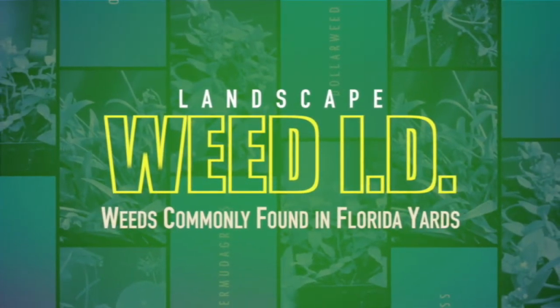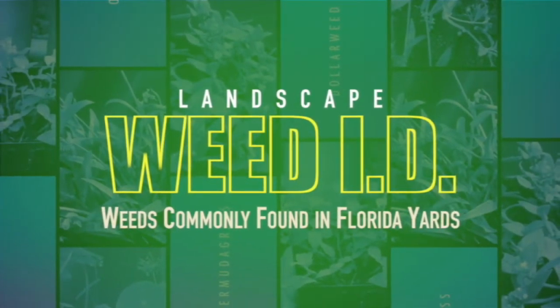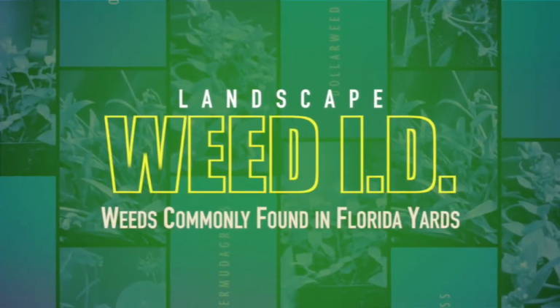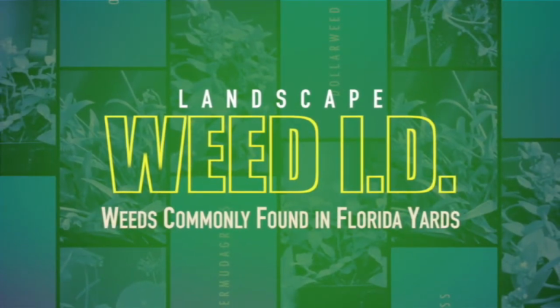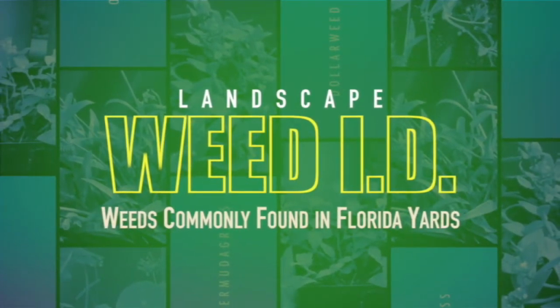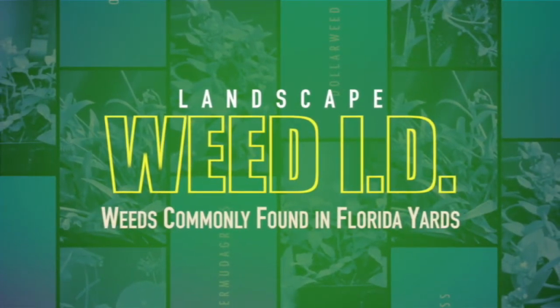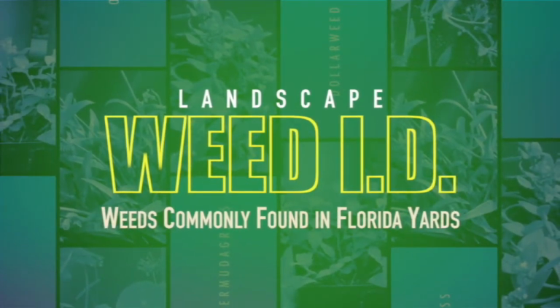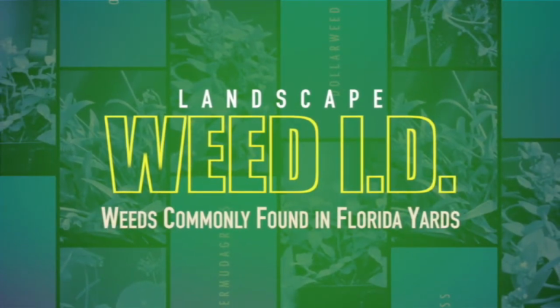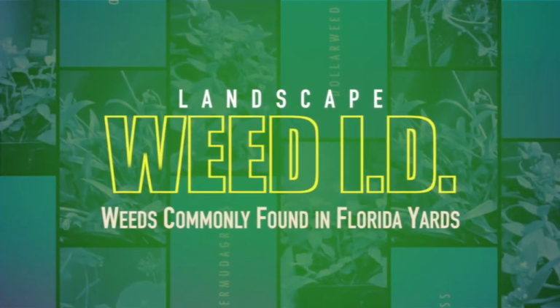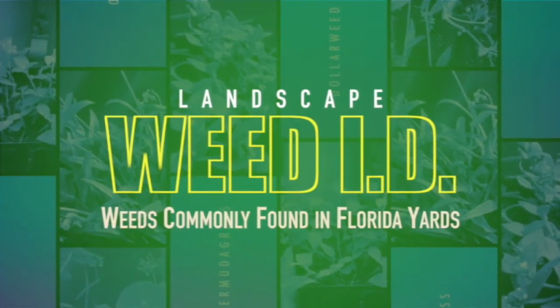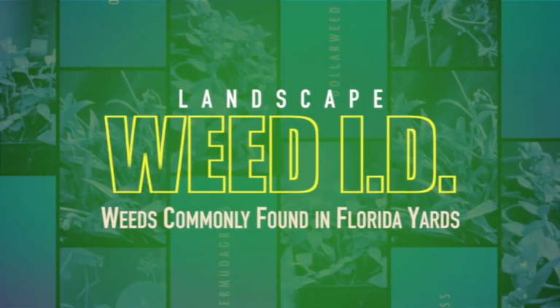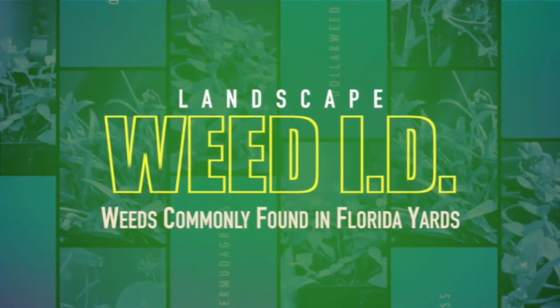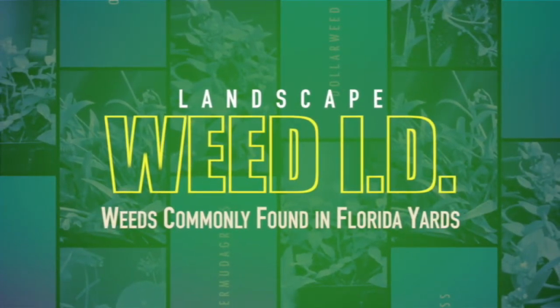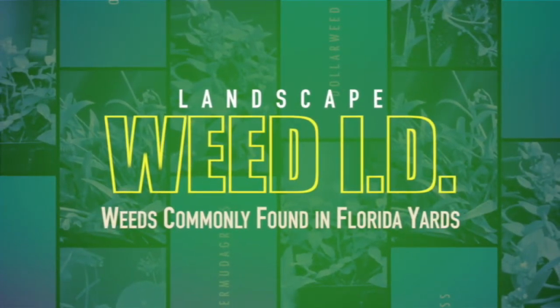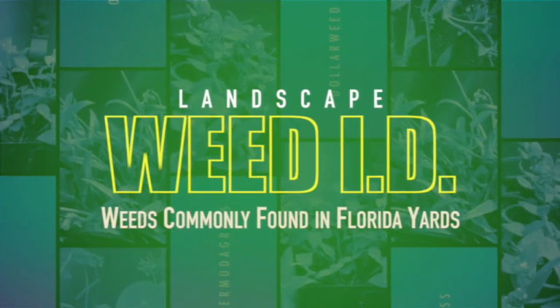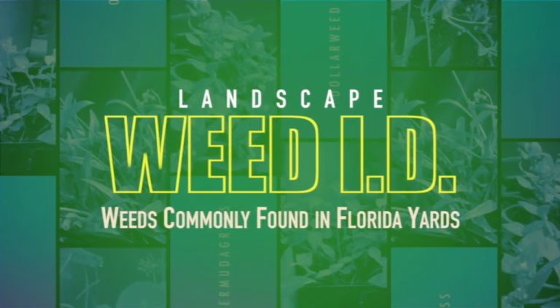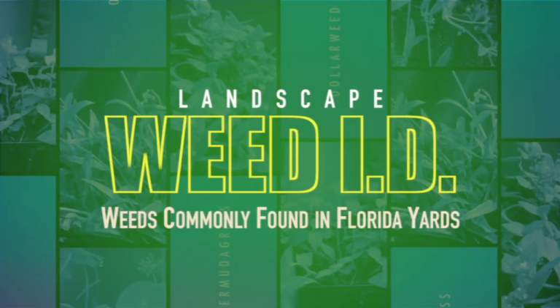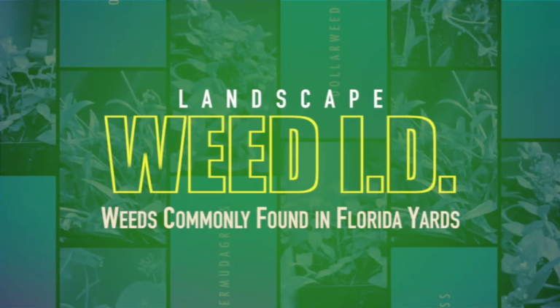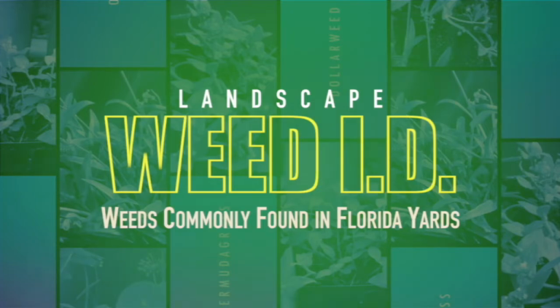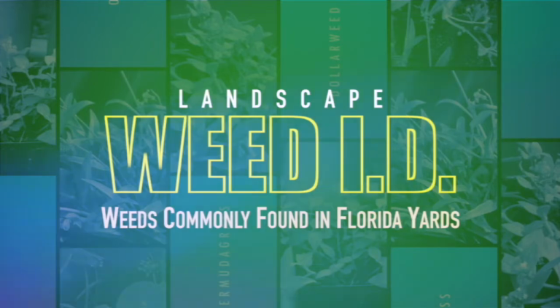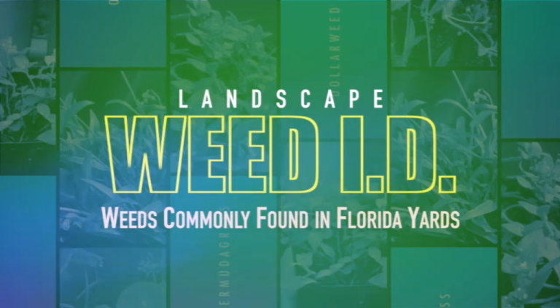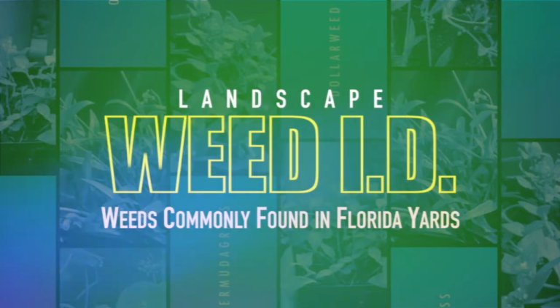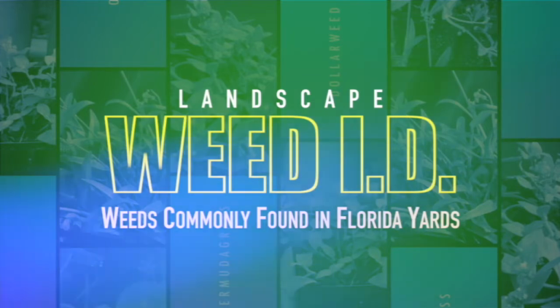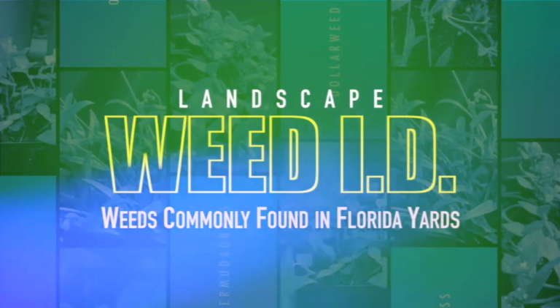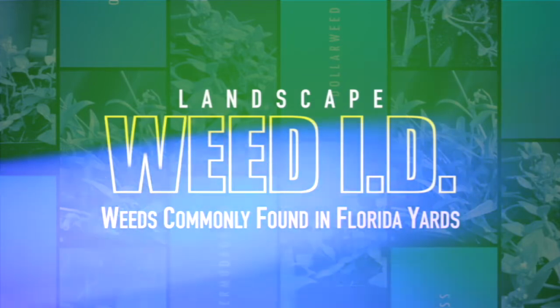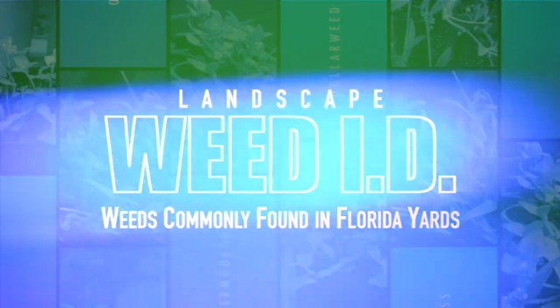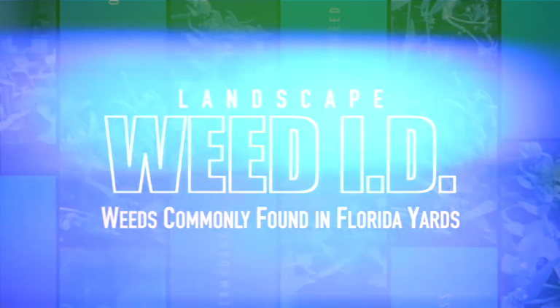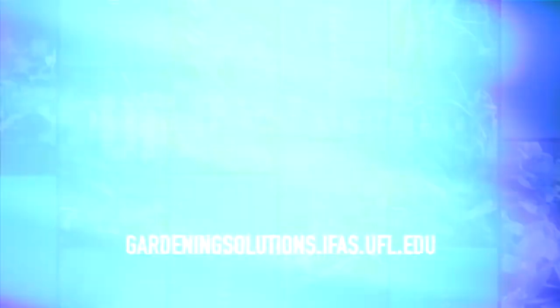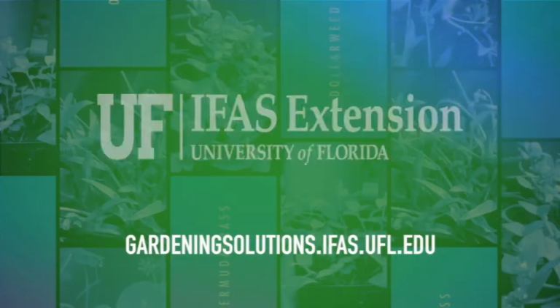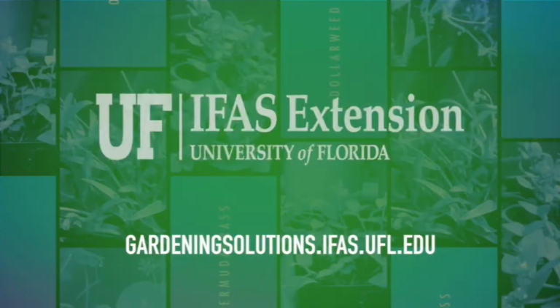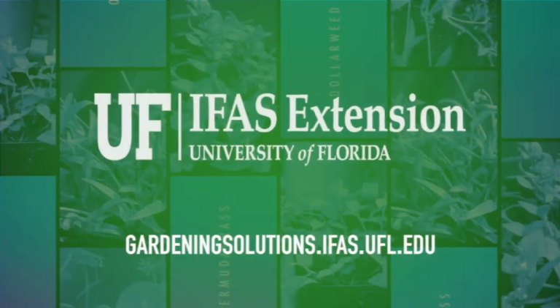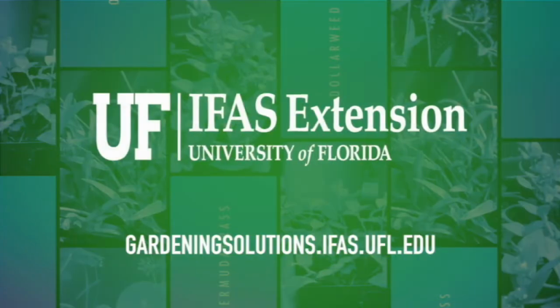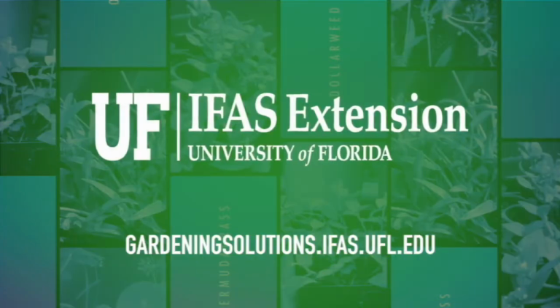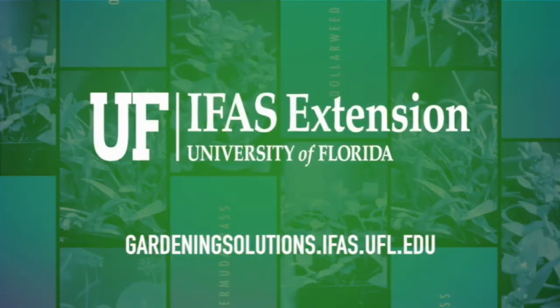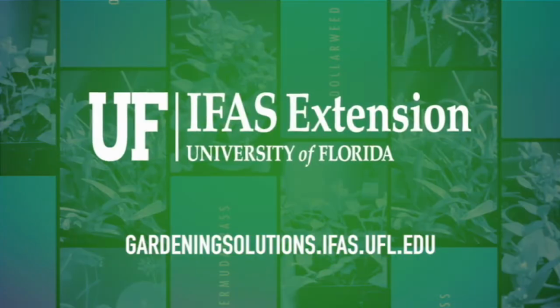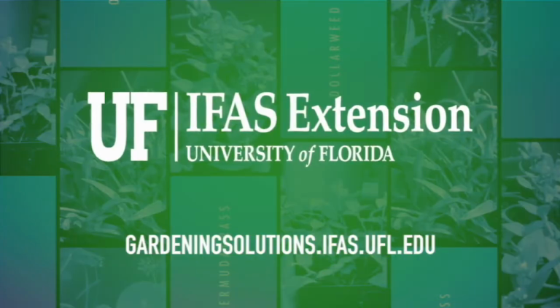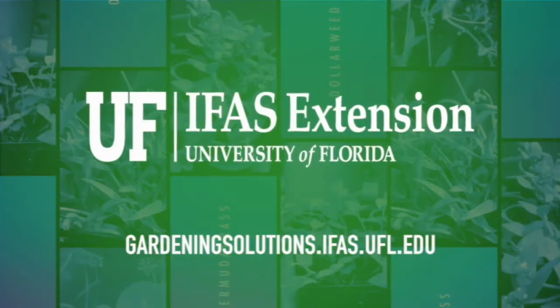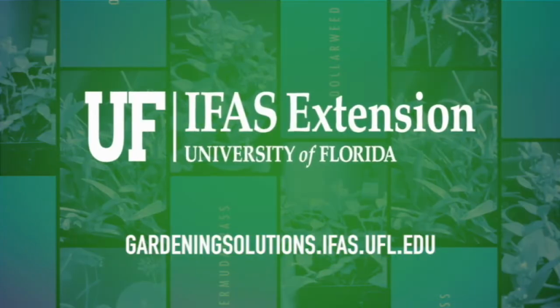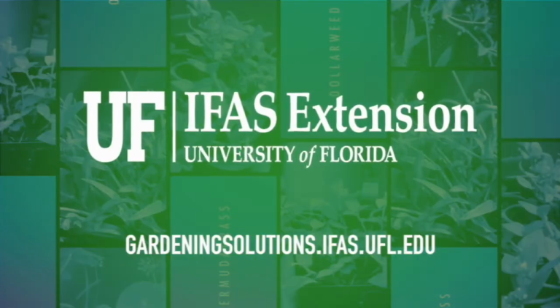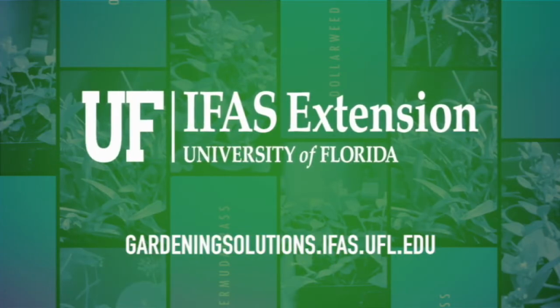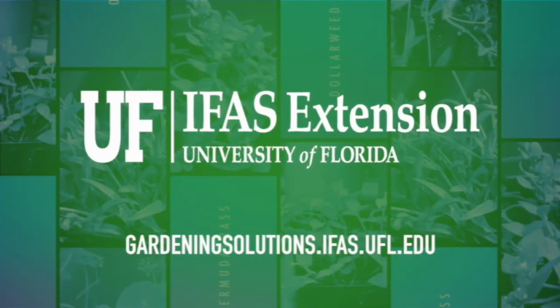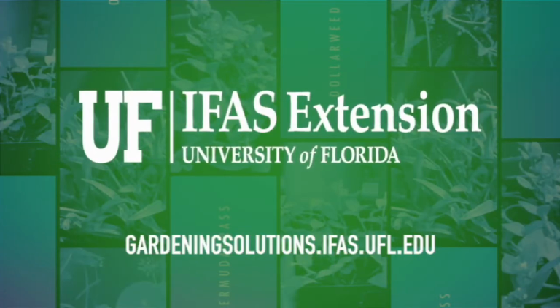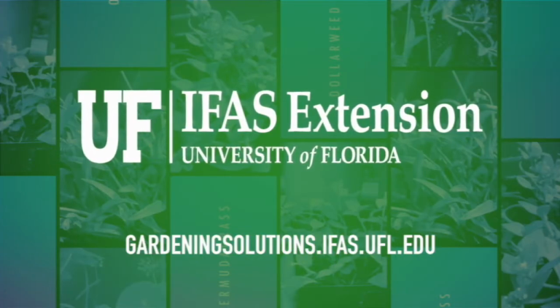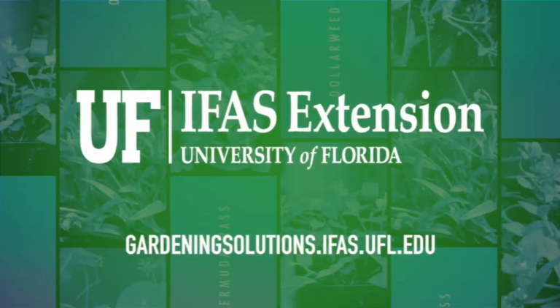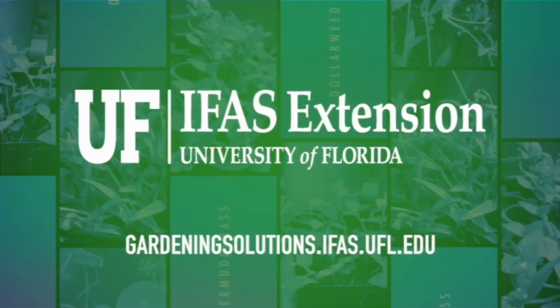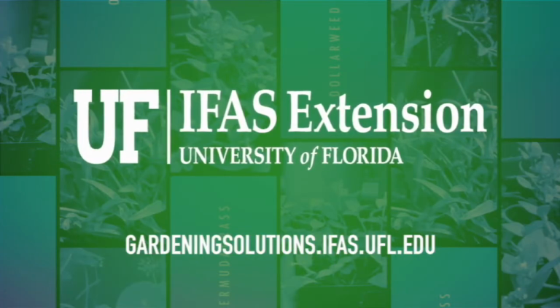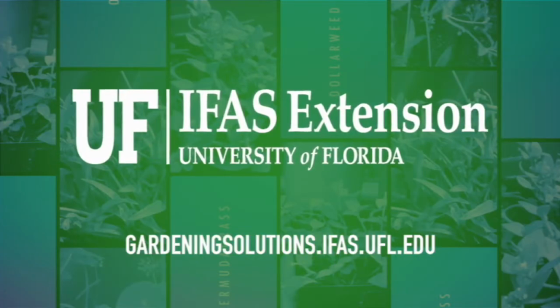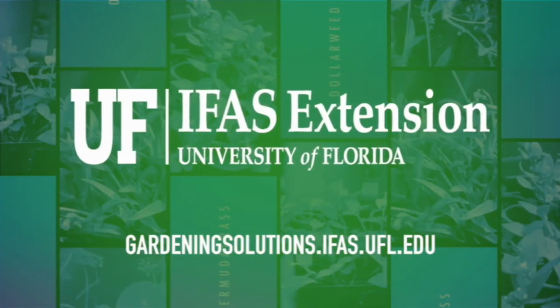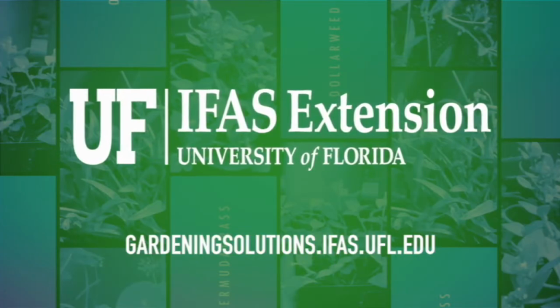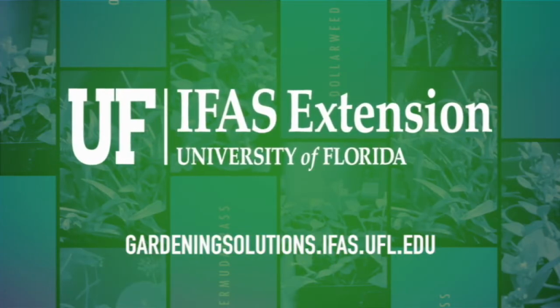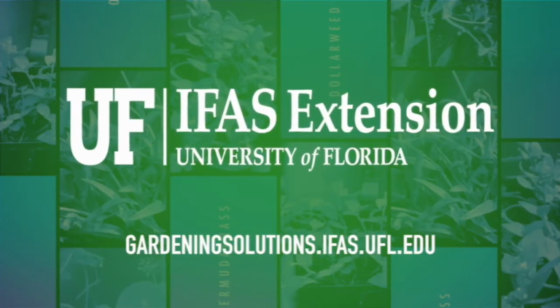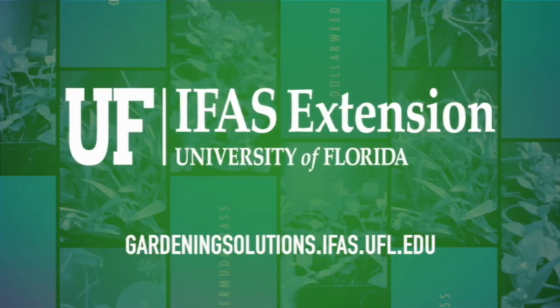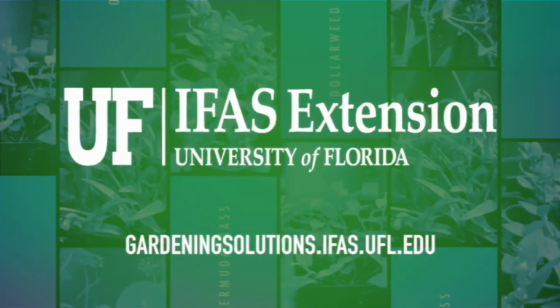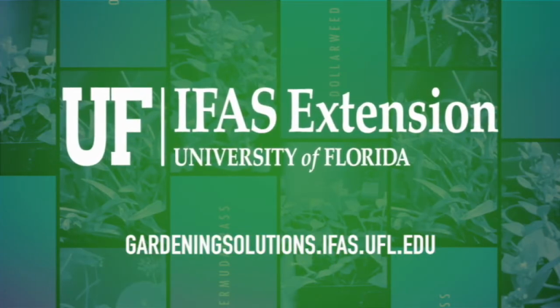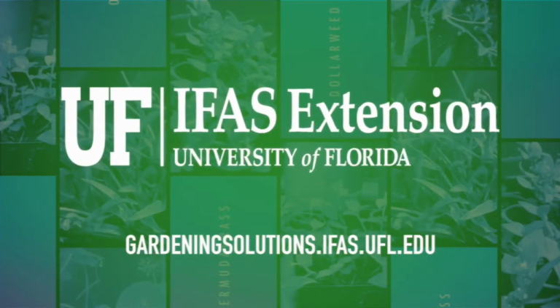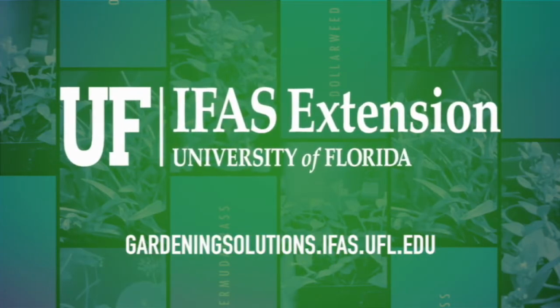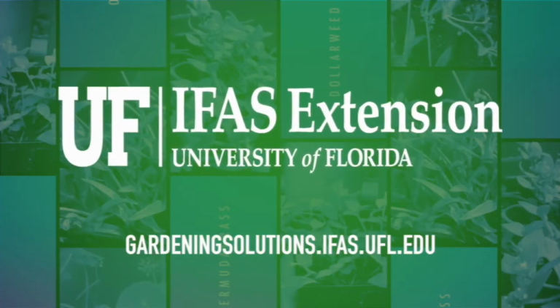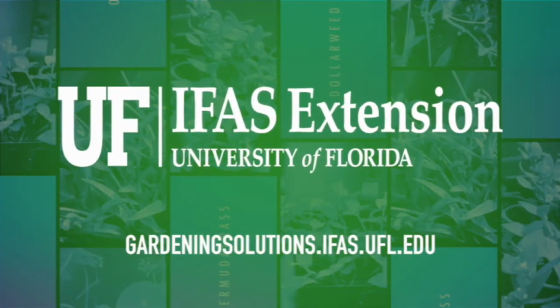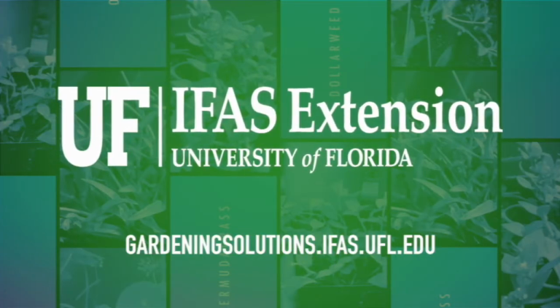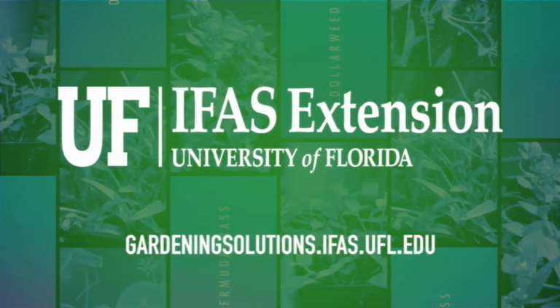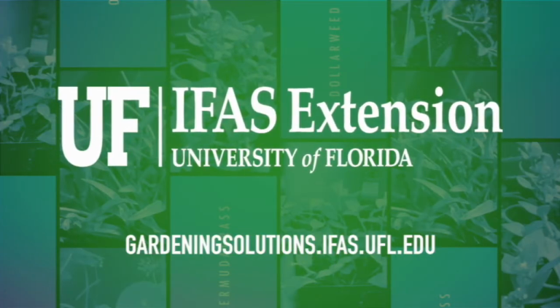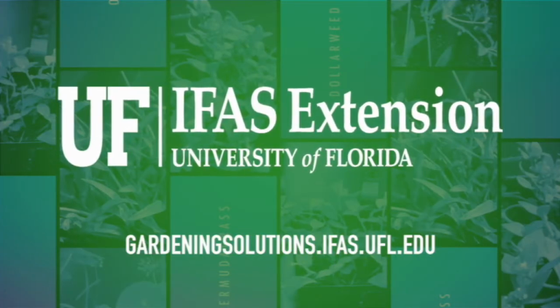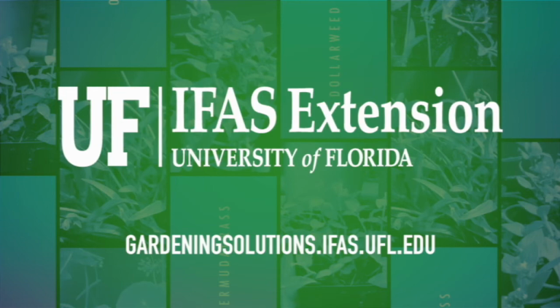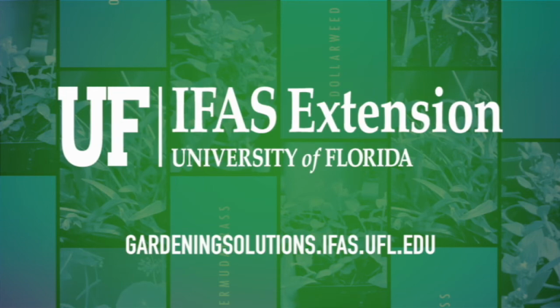For more information on weed identification, contact your local University of Florida IFAS Extension. Thank you.